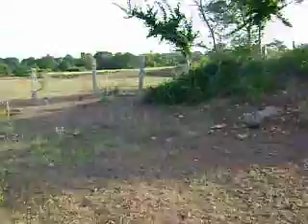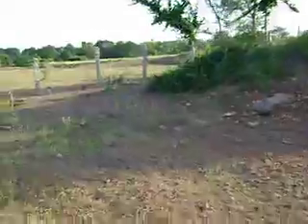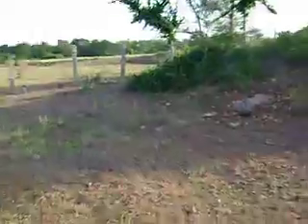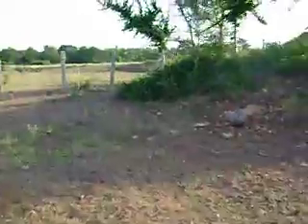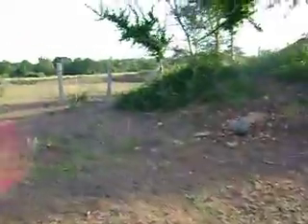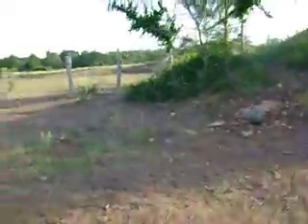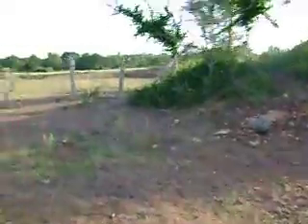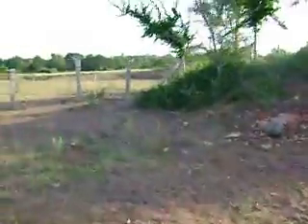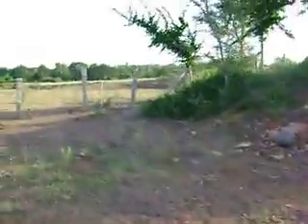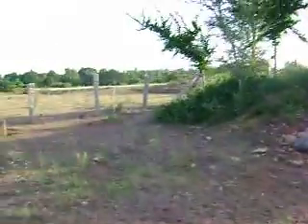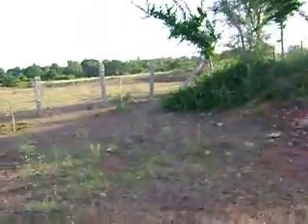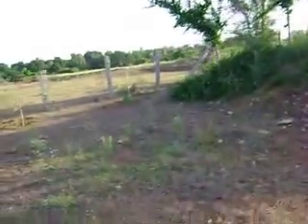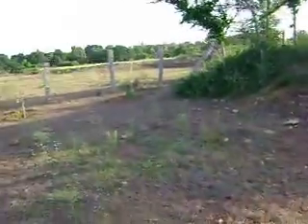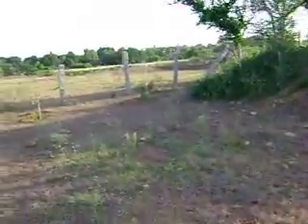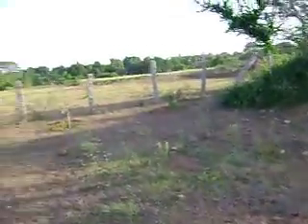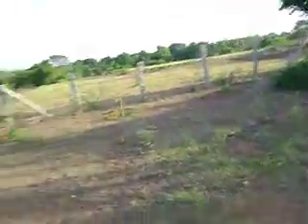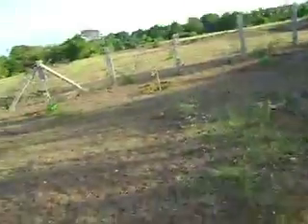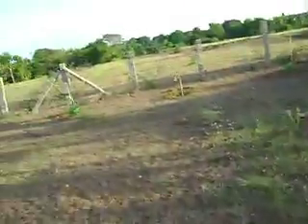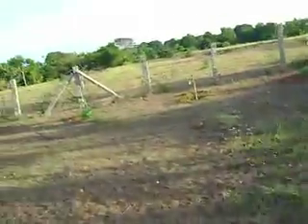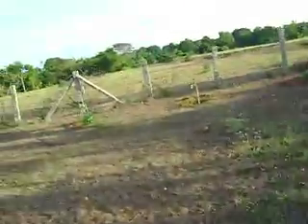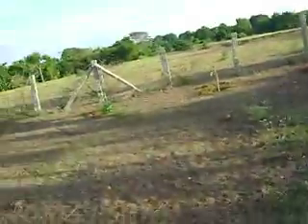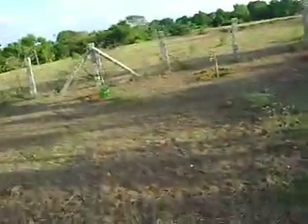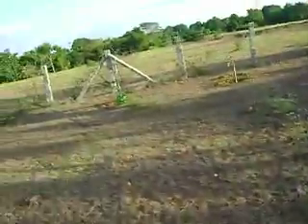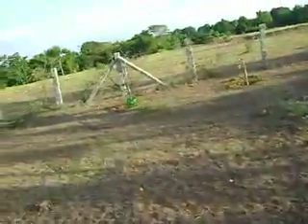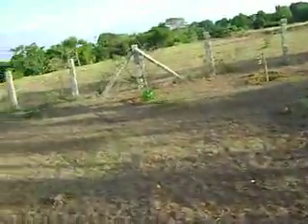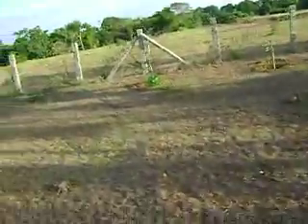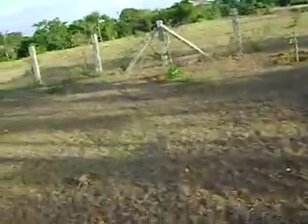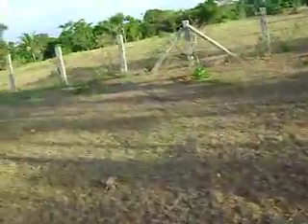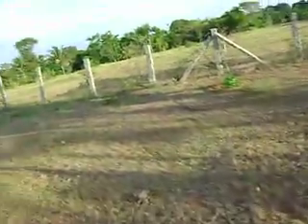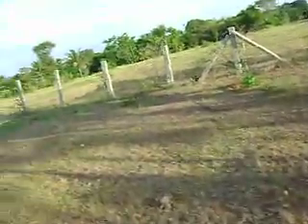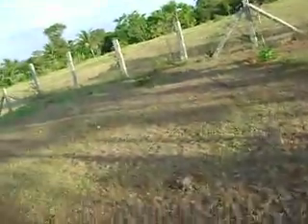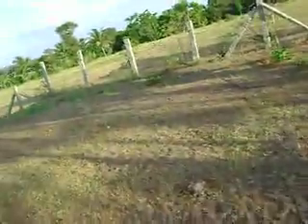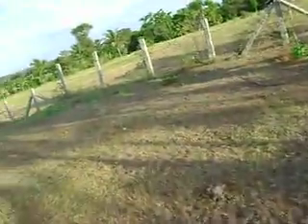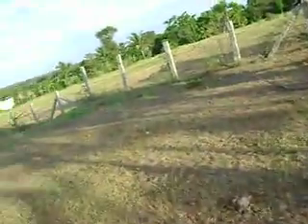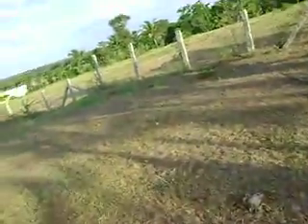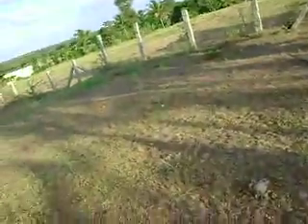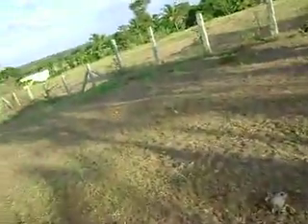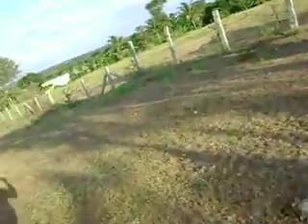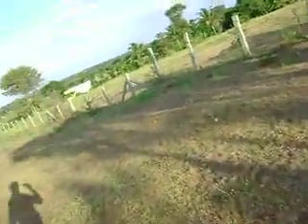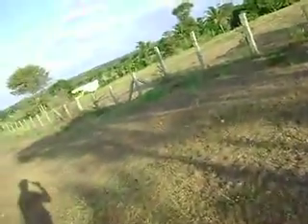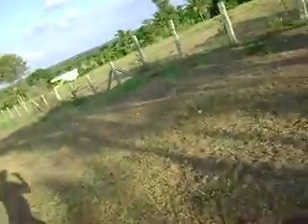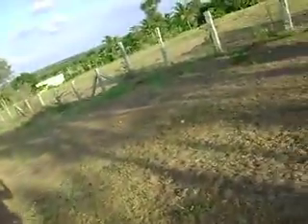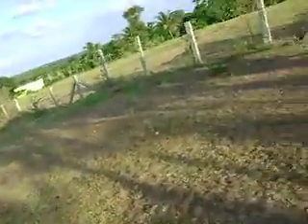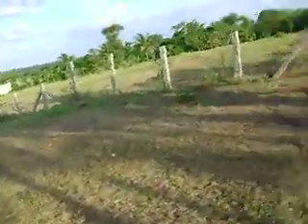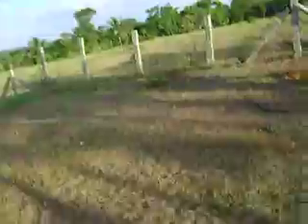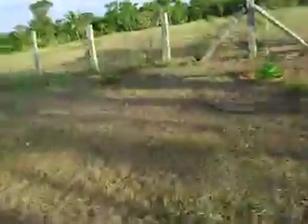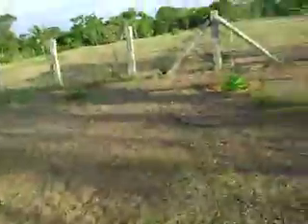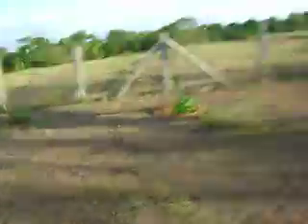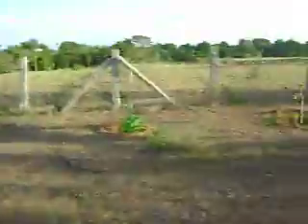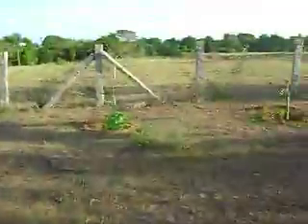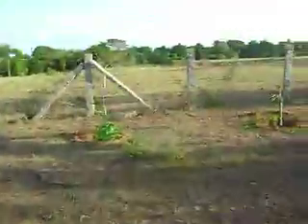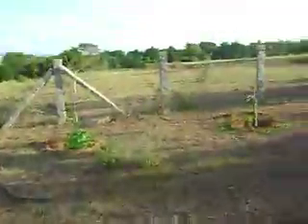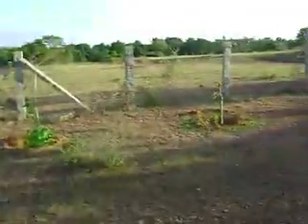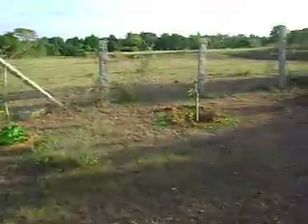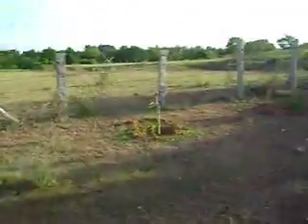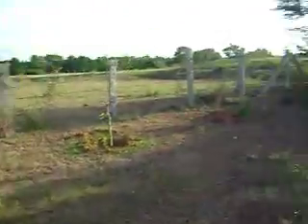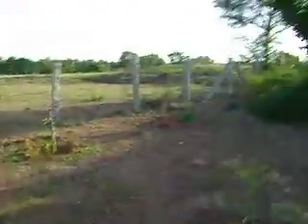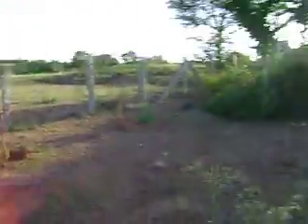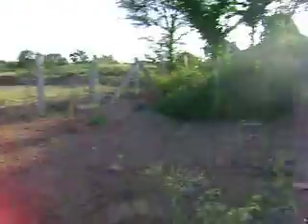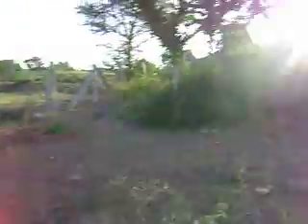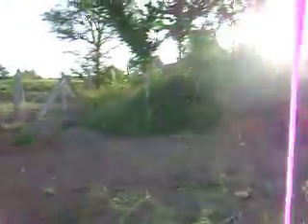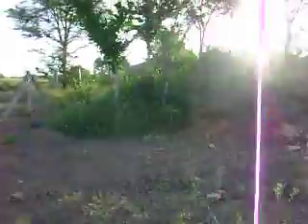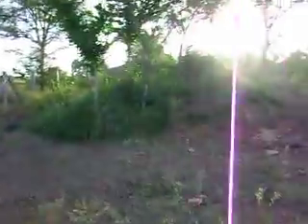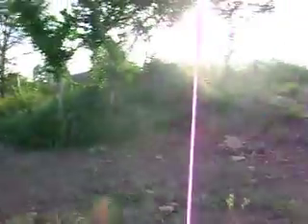Now that tiny little plant that you see is the bamboo that is going to grow and become like a fencing.